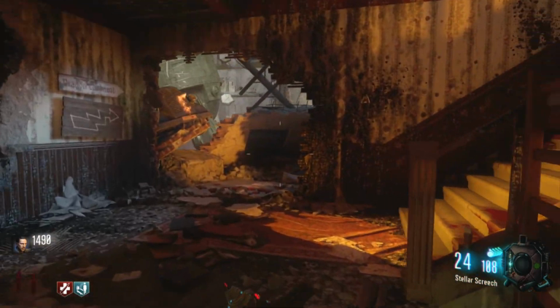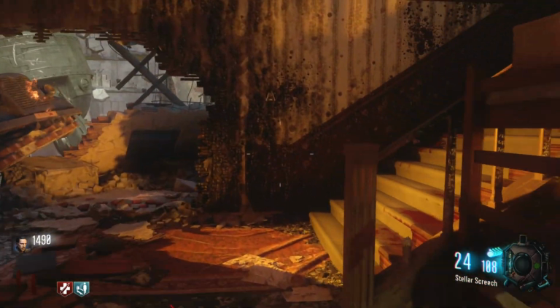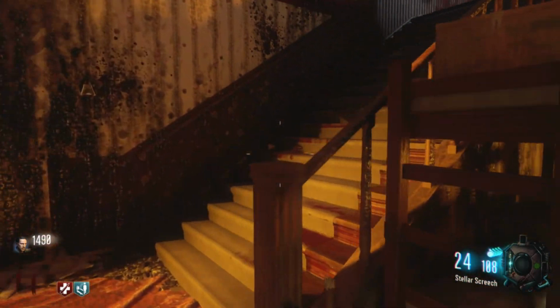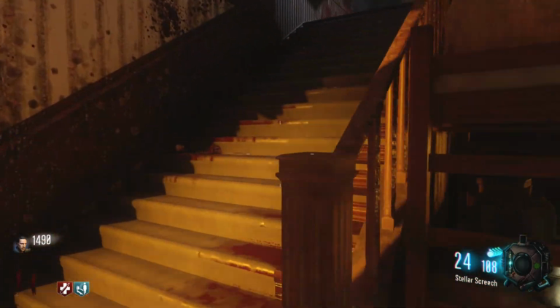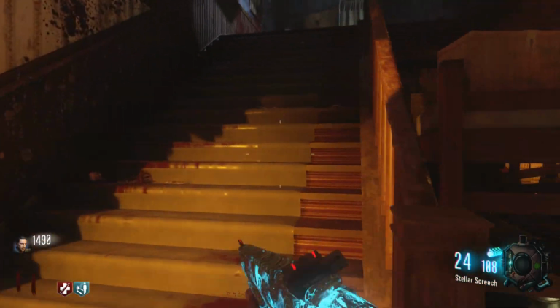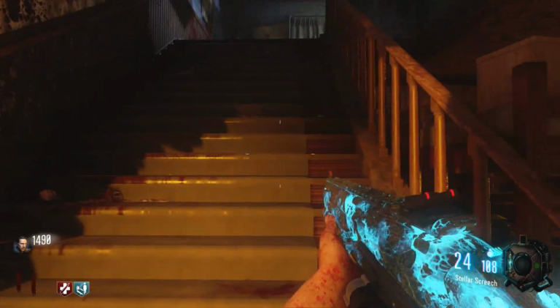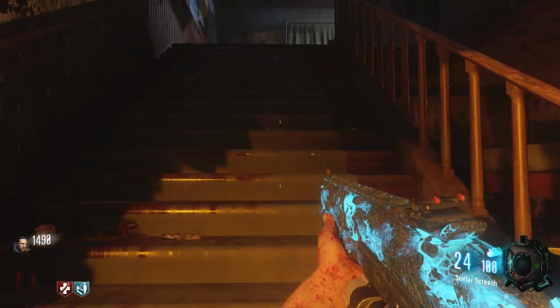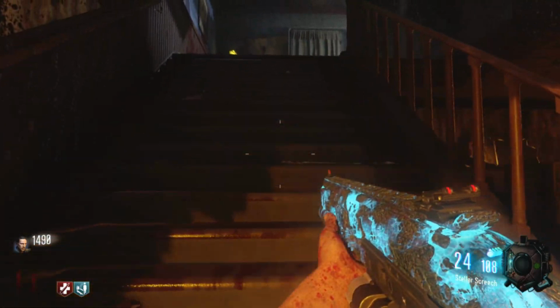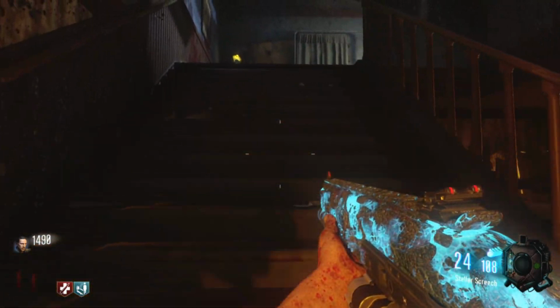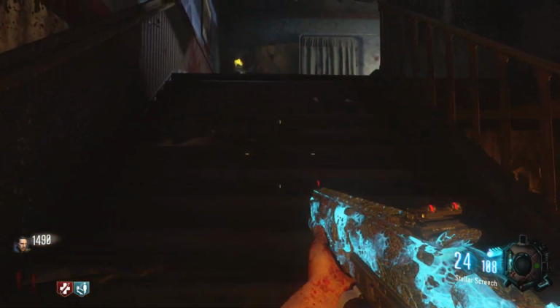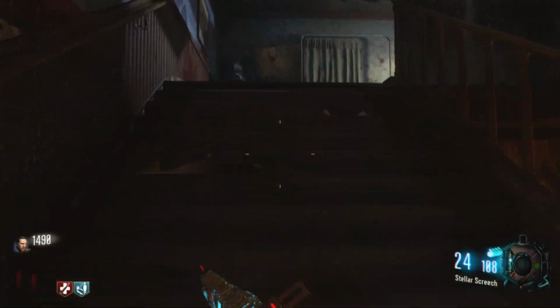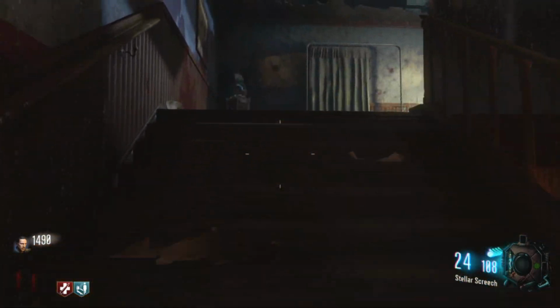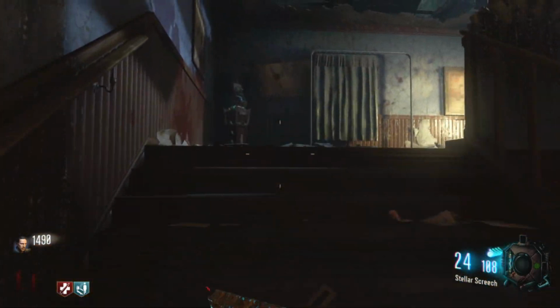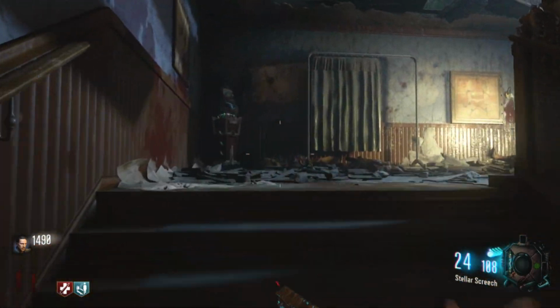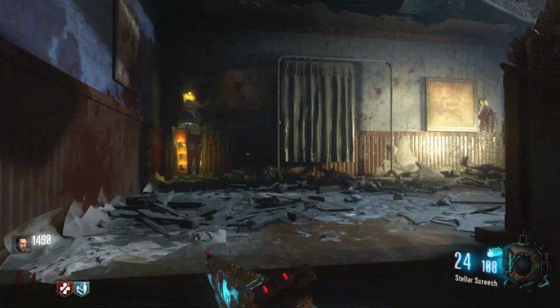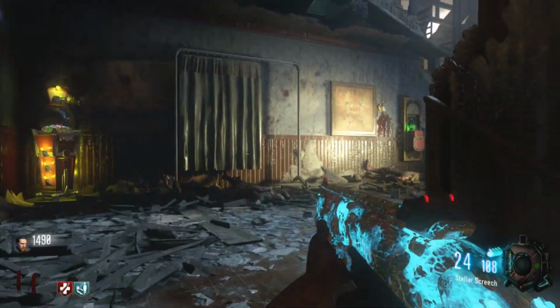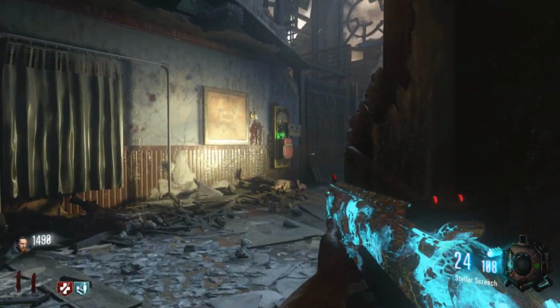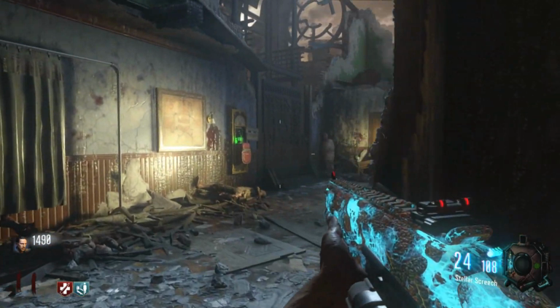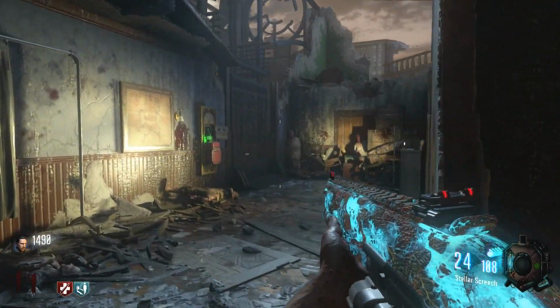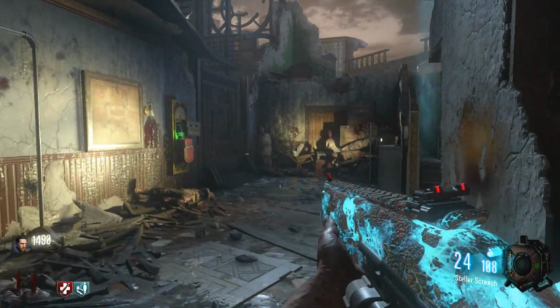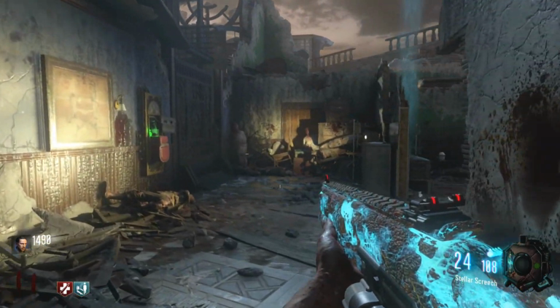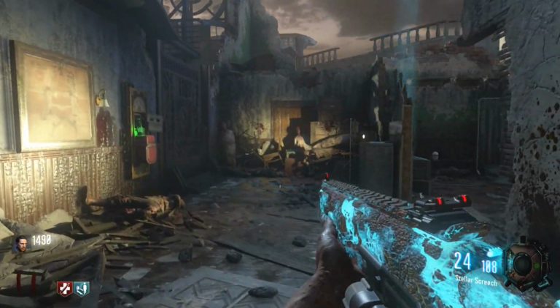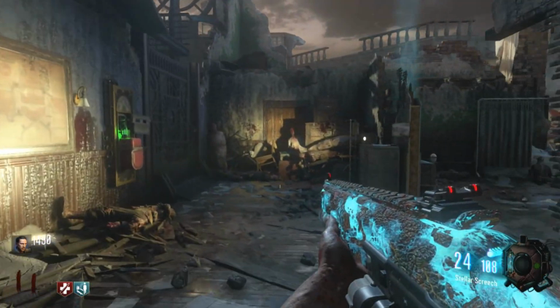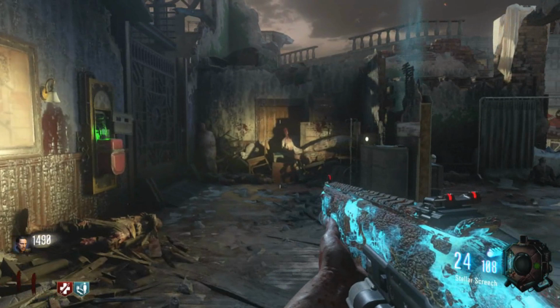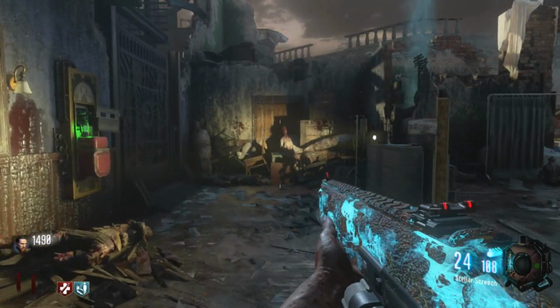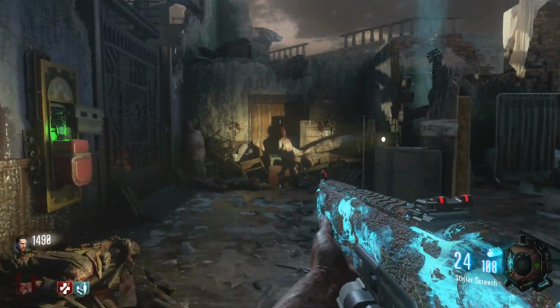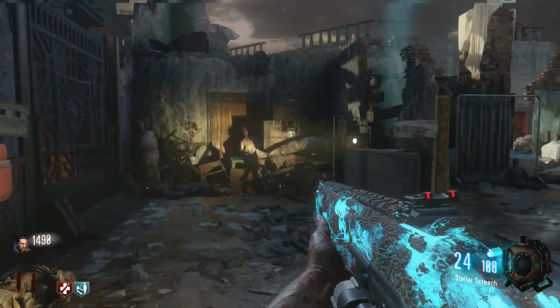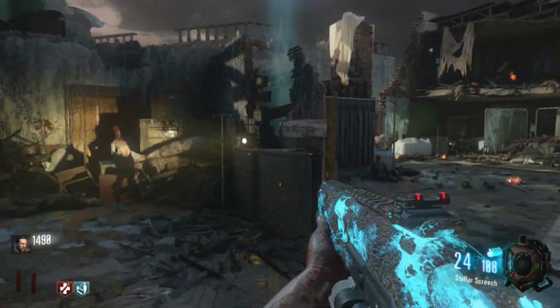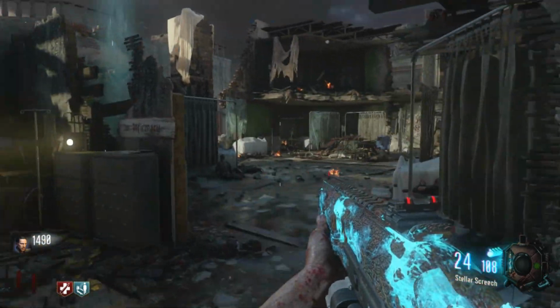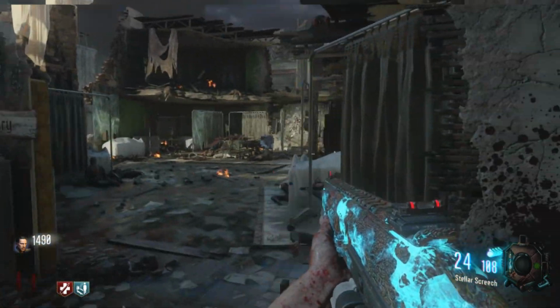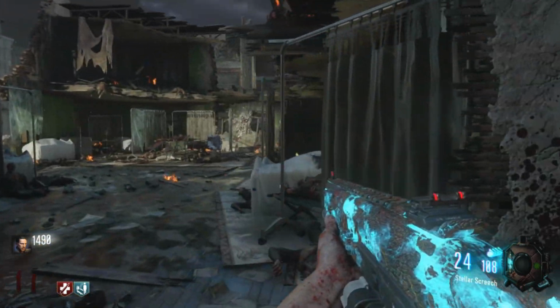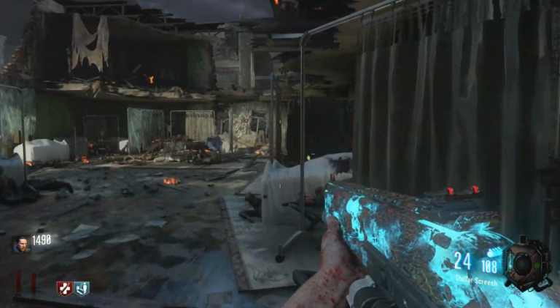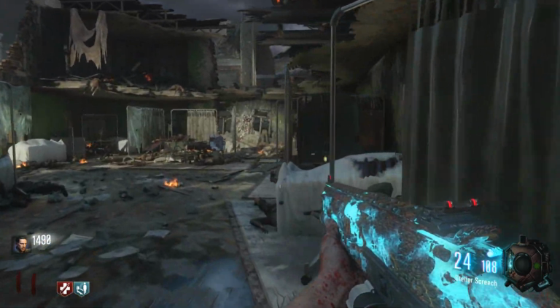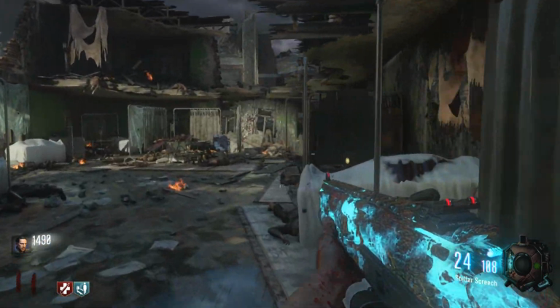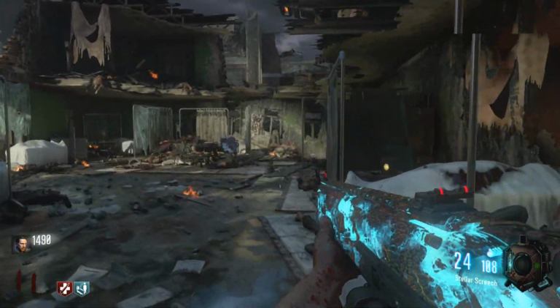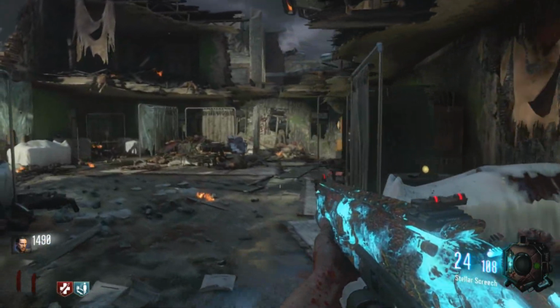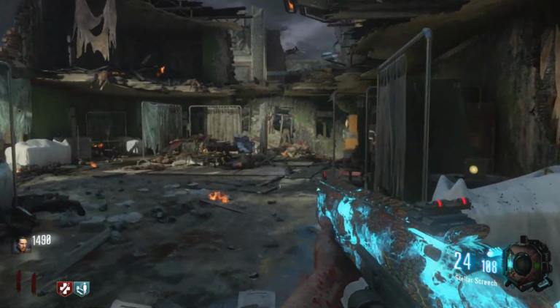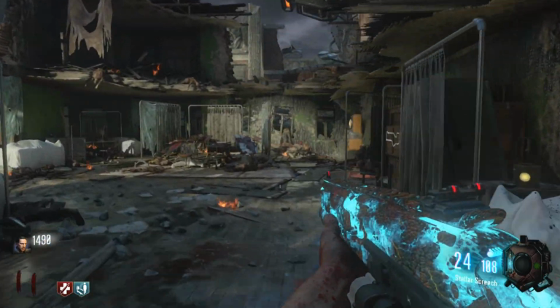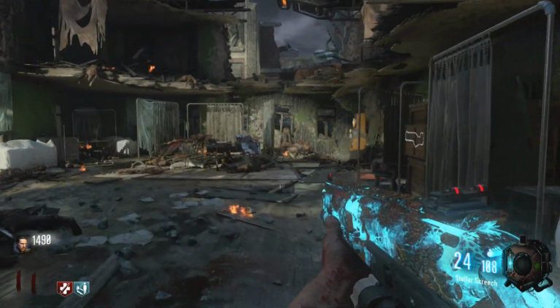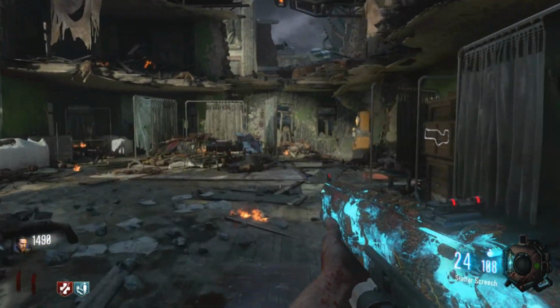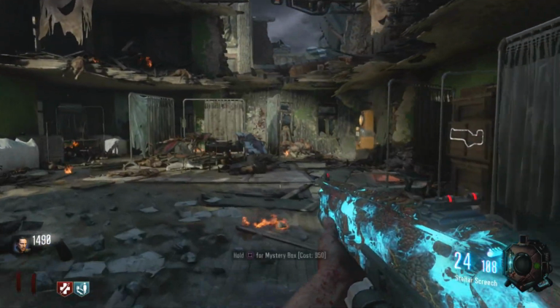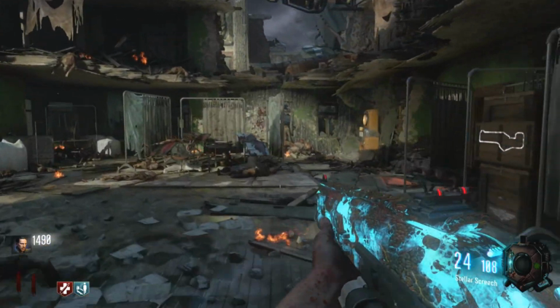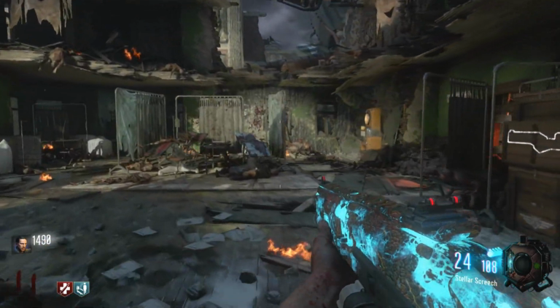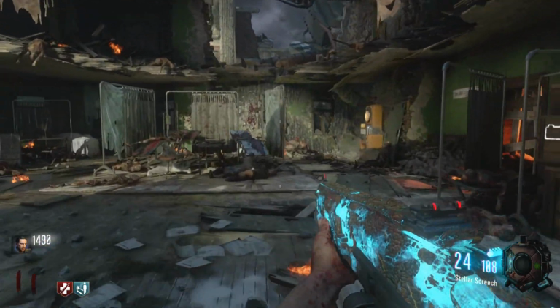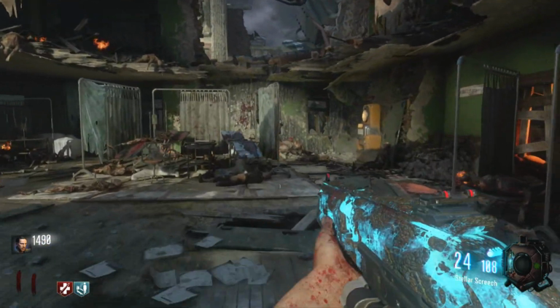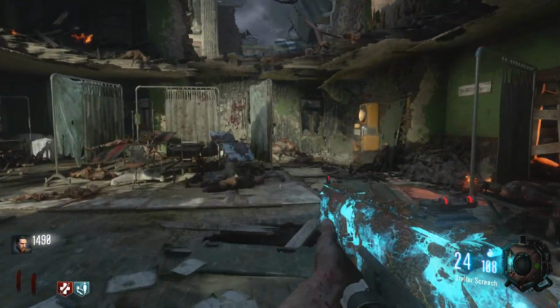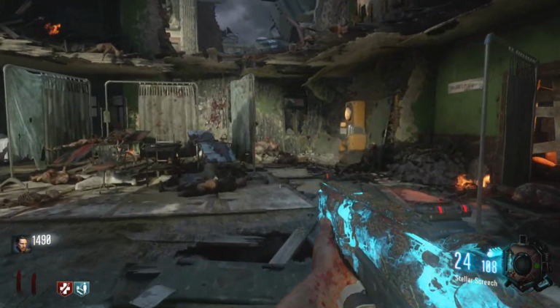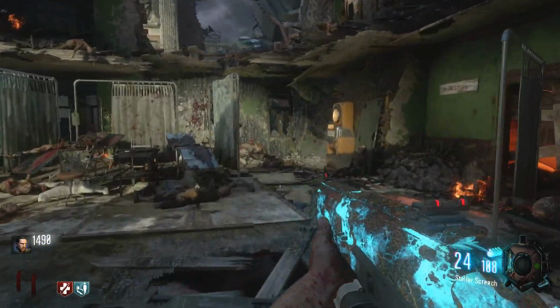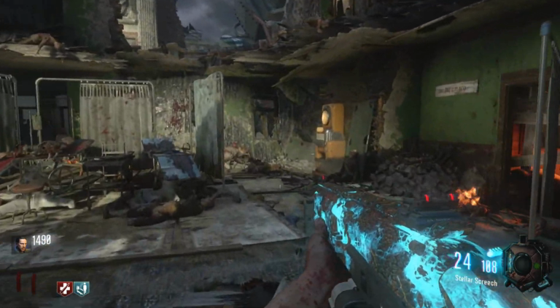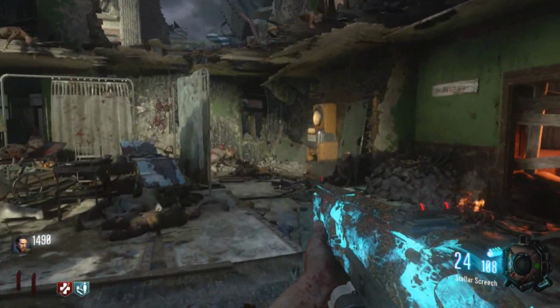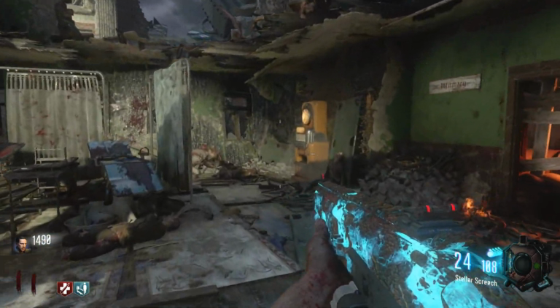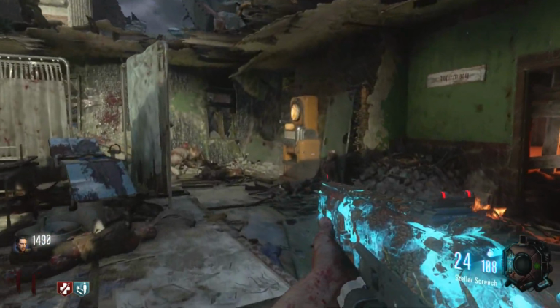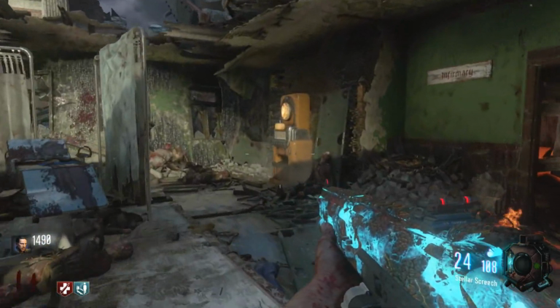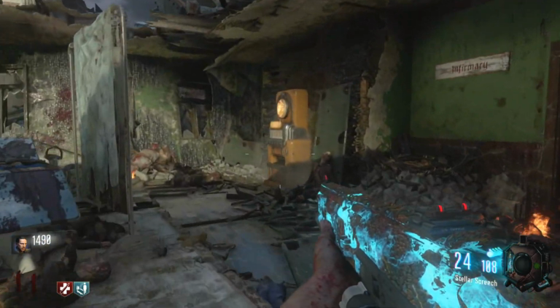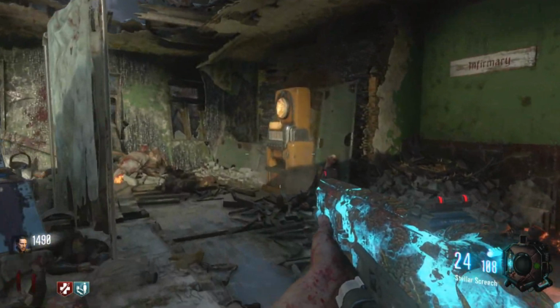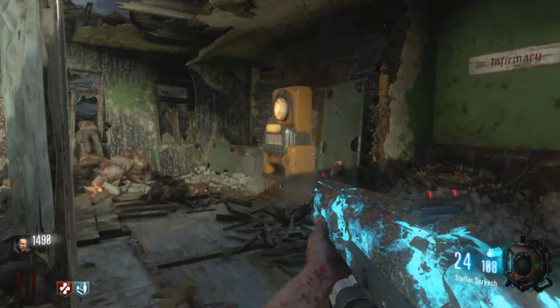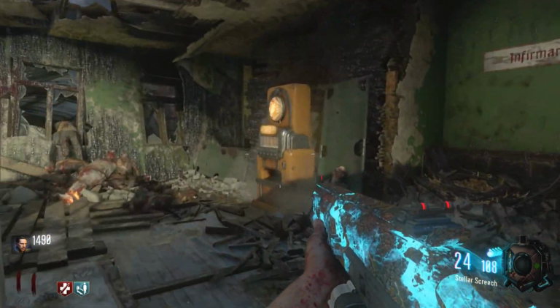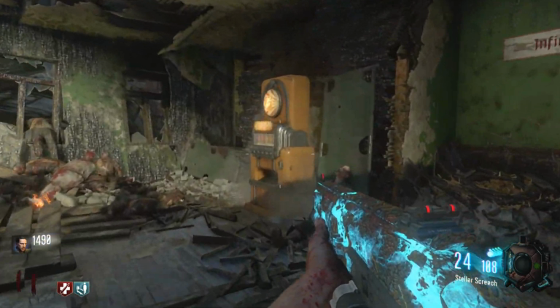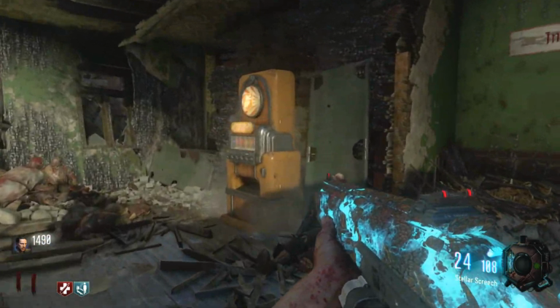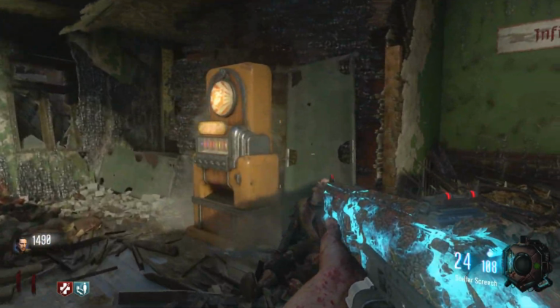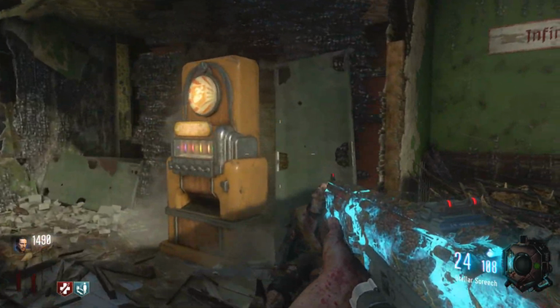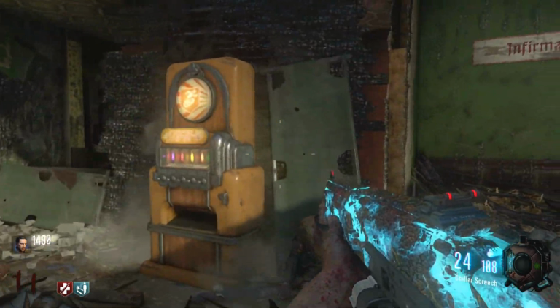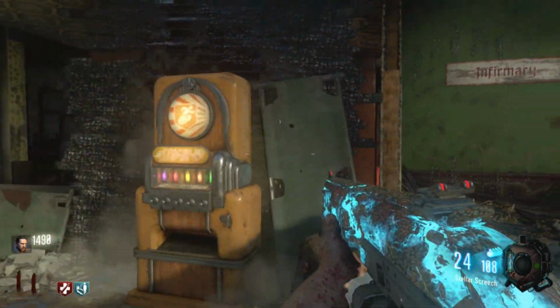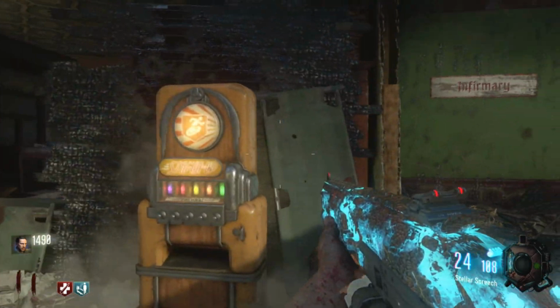Back to the infirmary, go up the flight of stairs, turn right, turn right one more time, and you'll reach the top of the infirmary where you will locate Stamina.